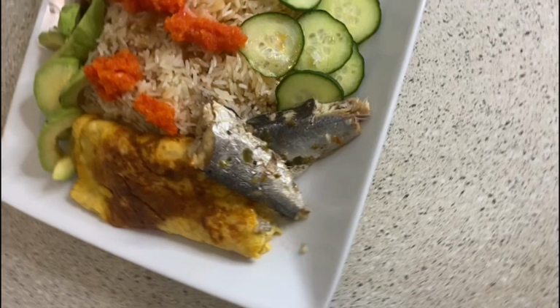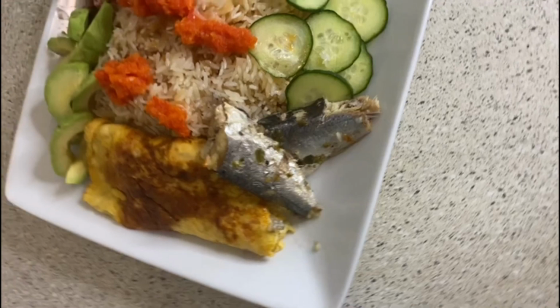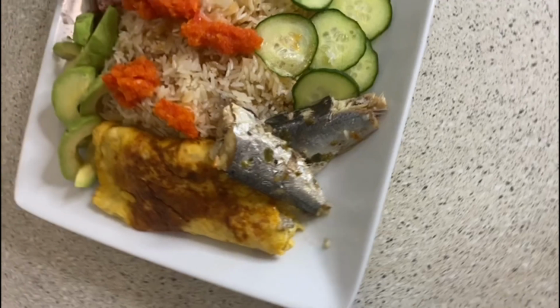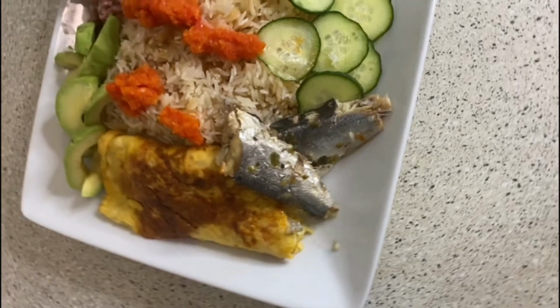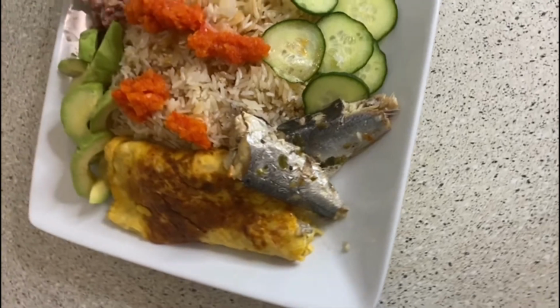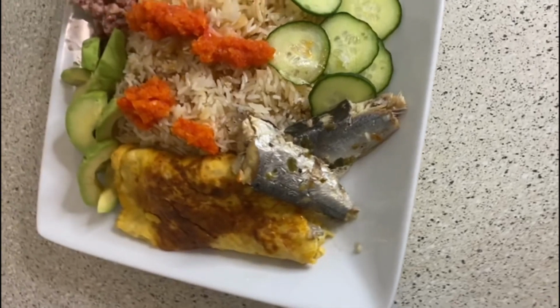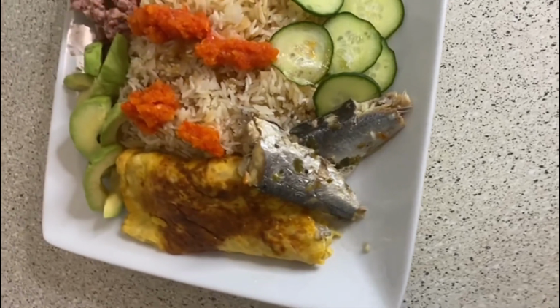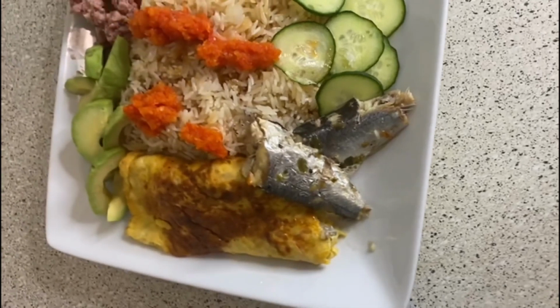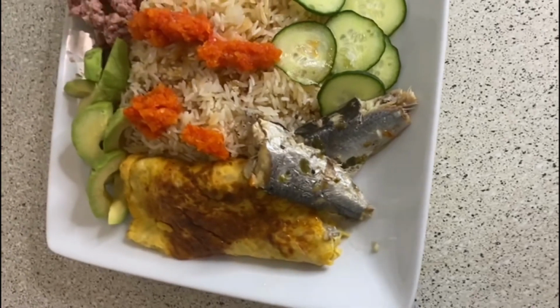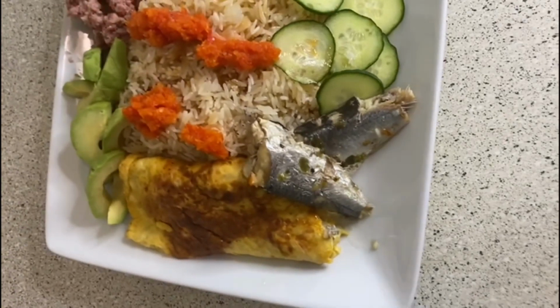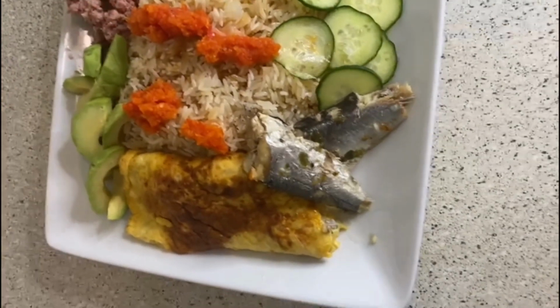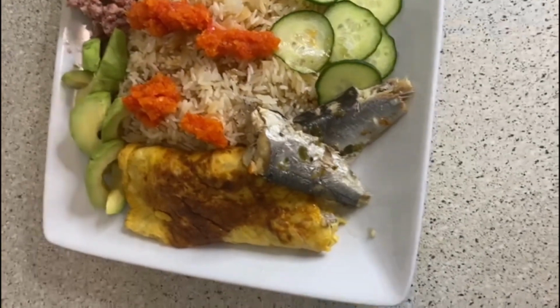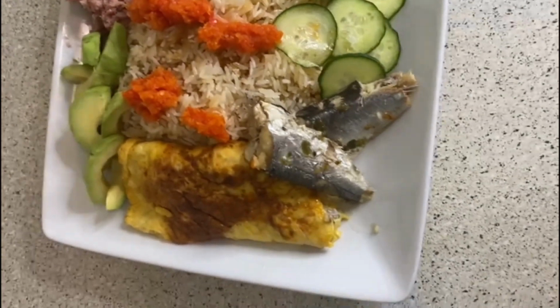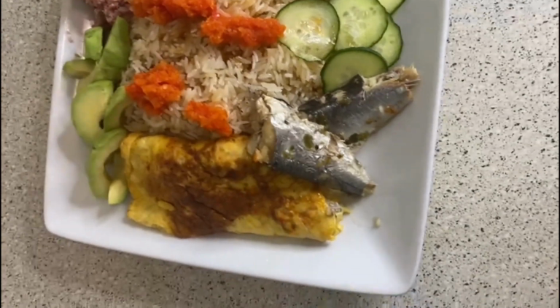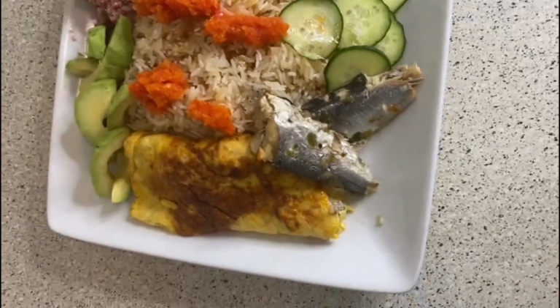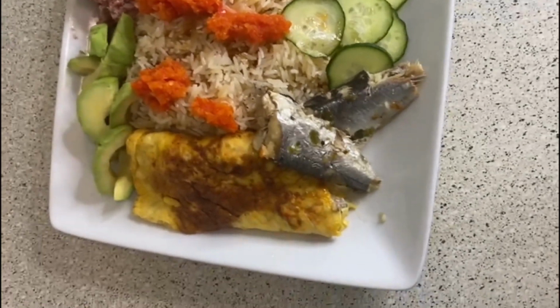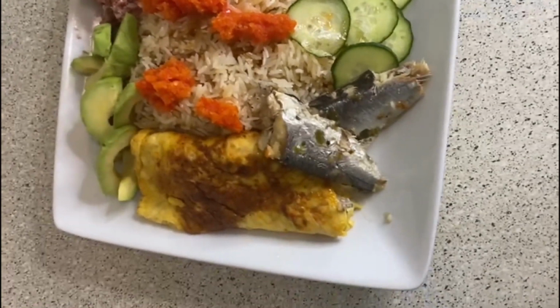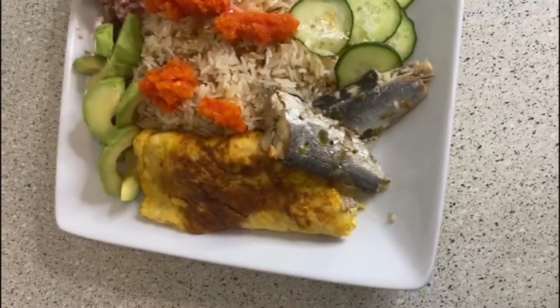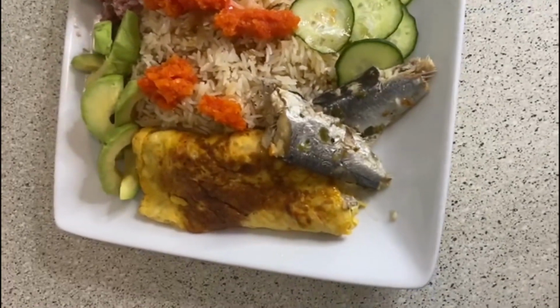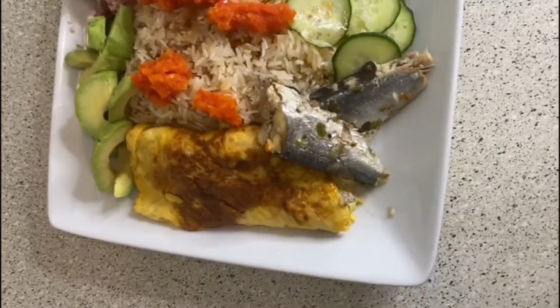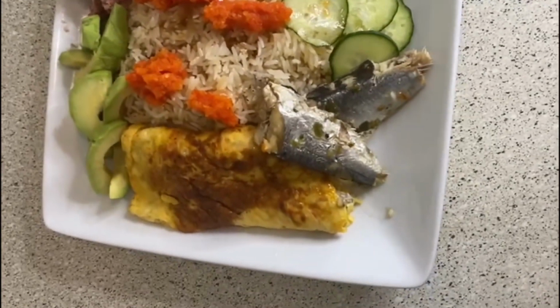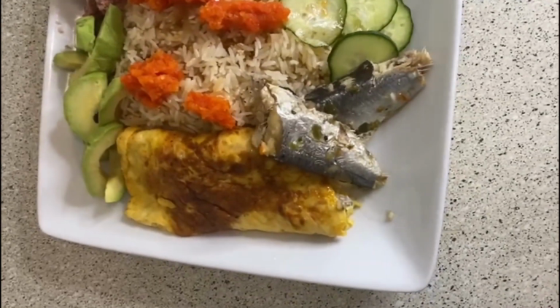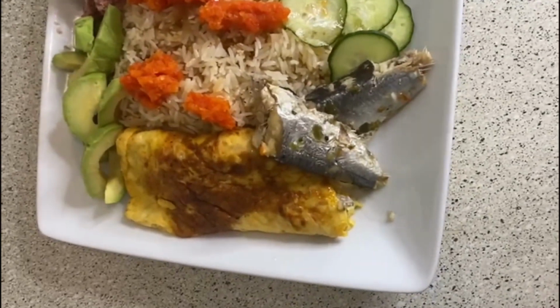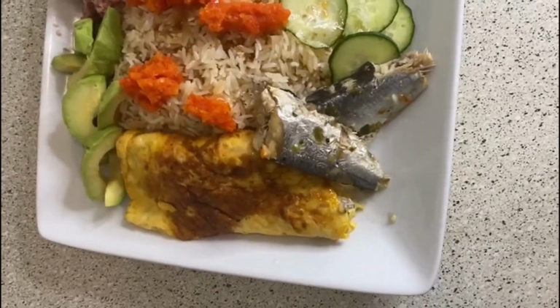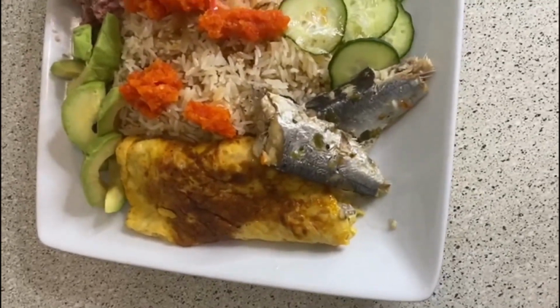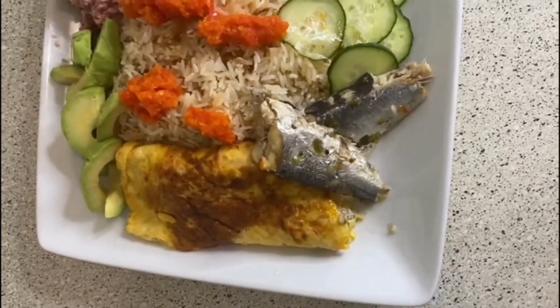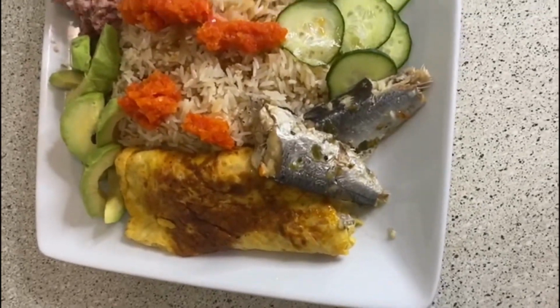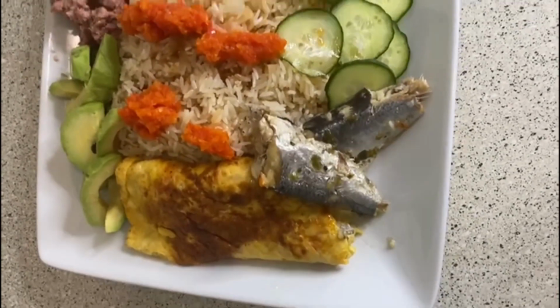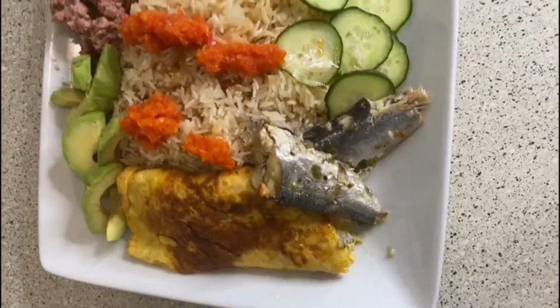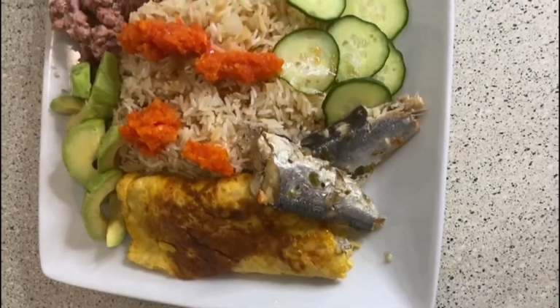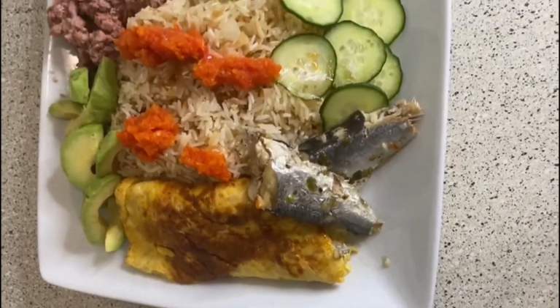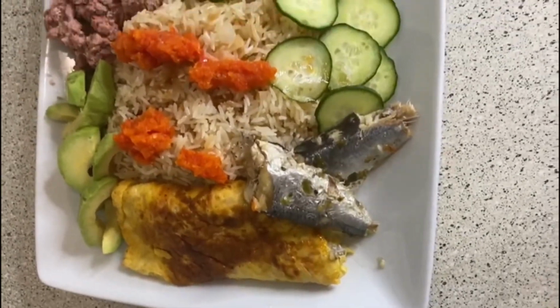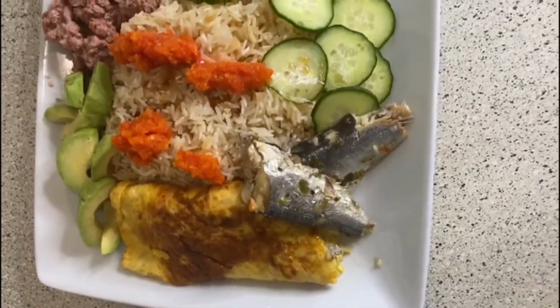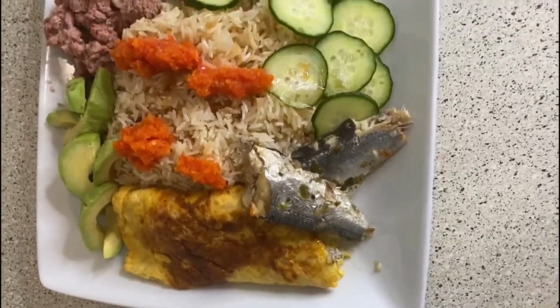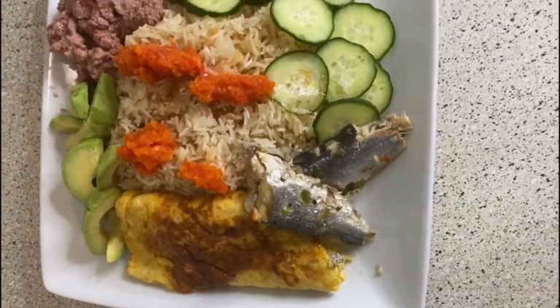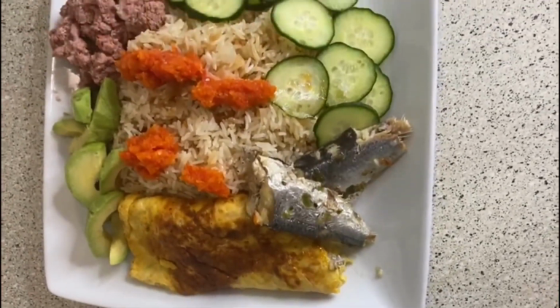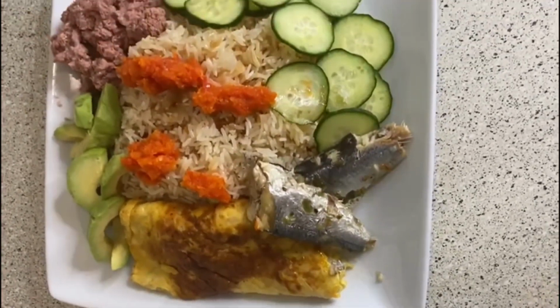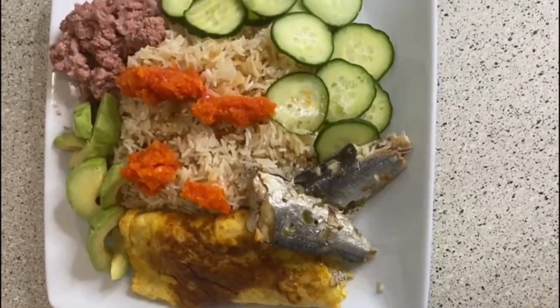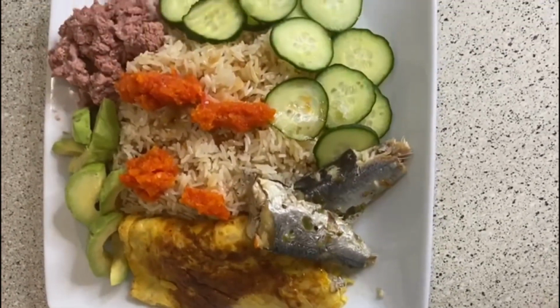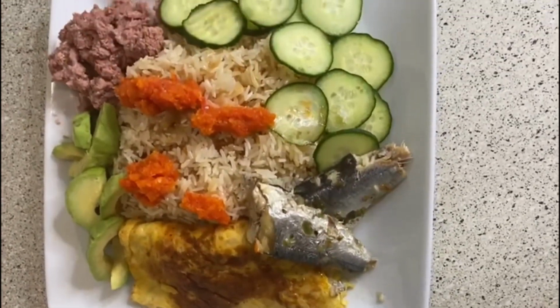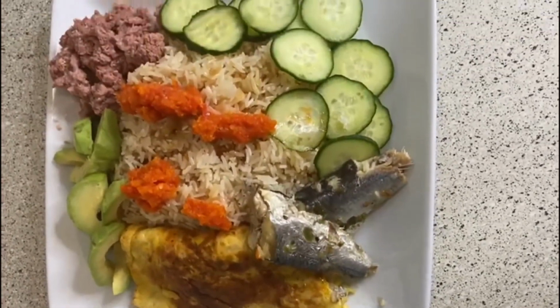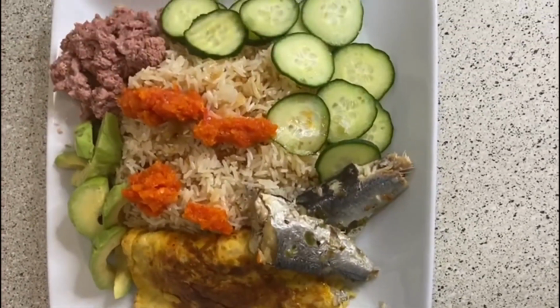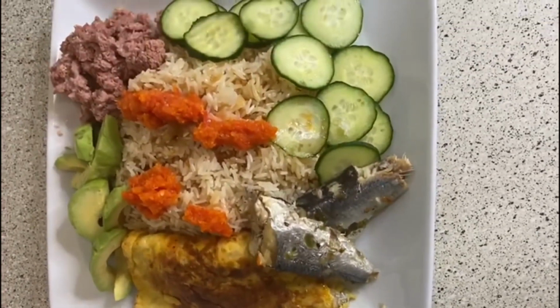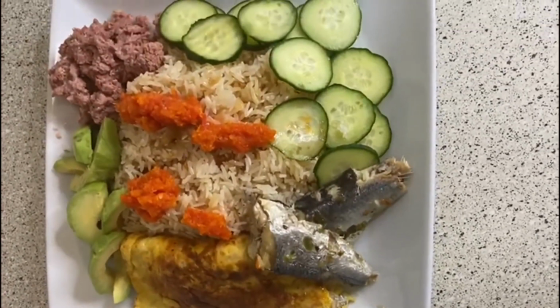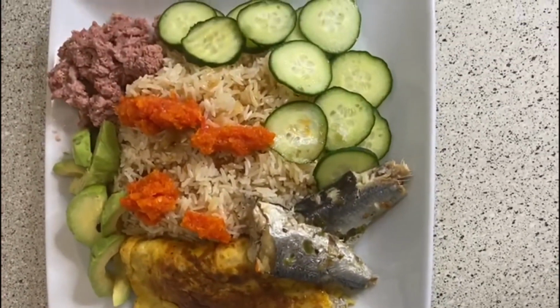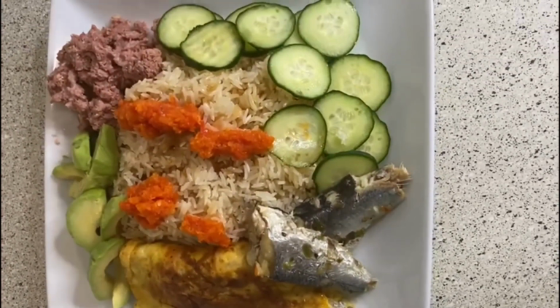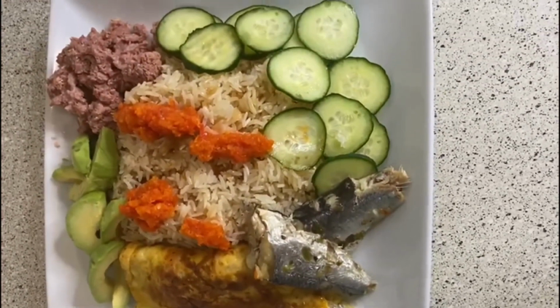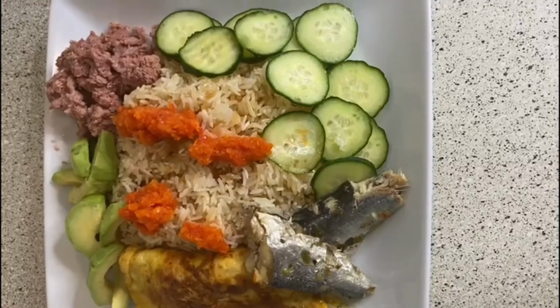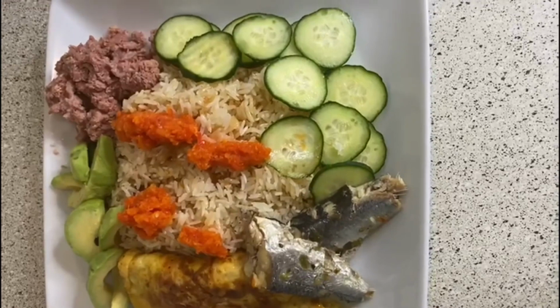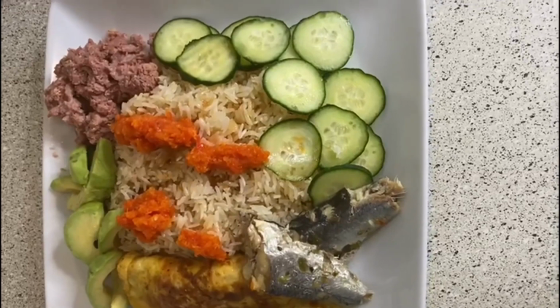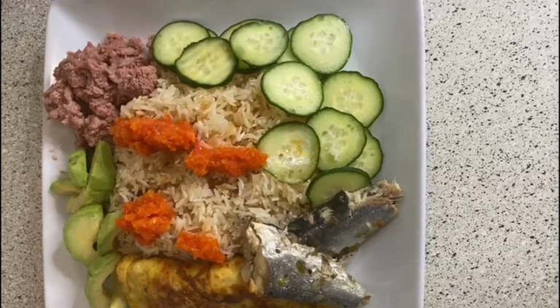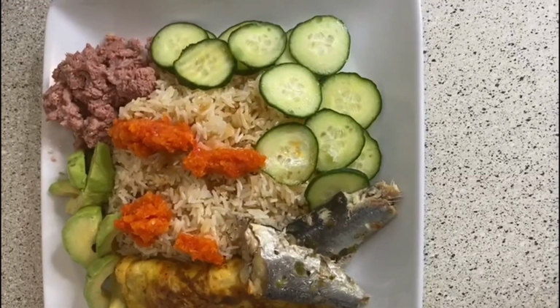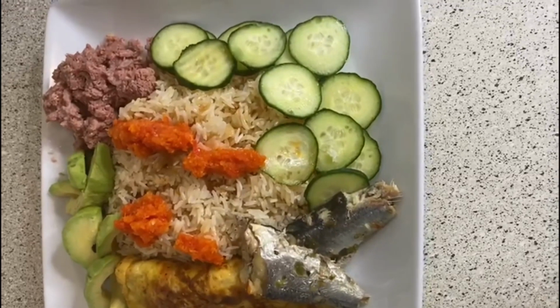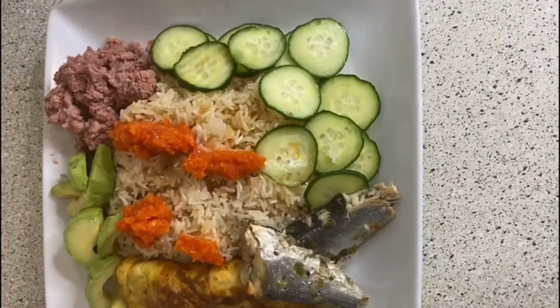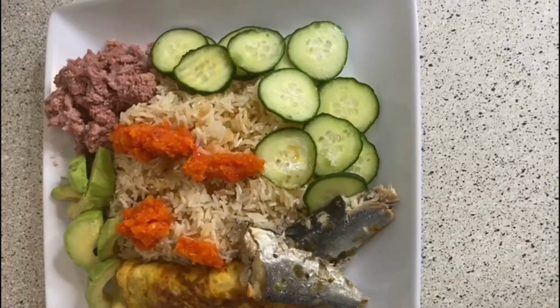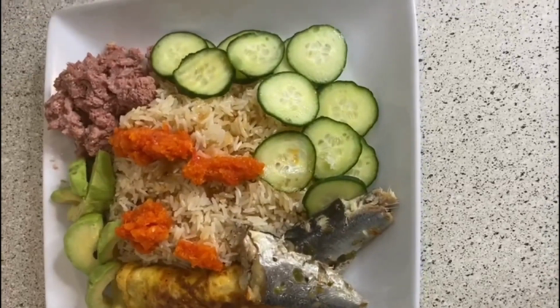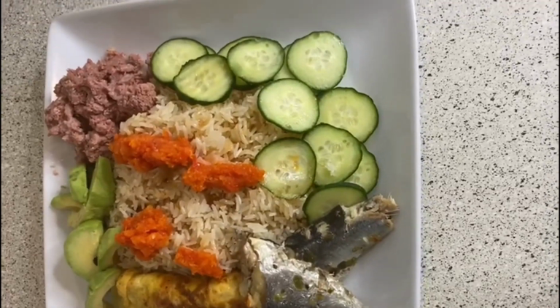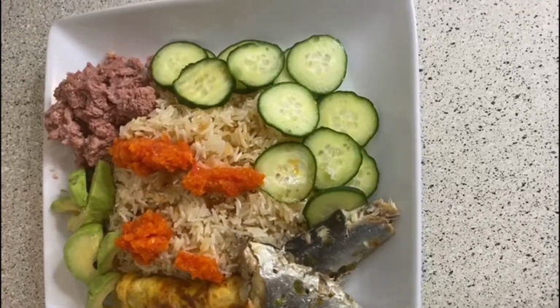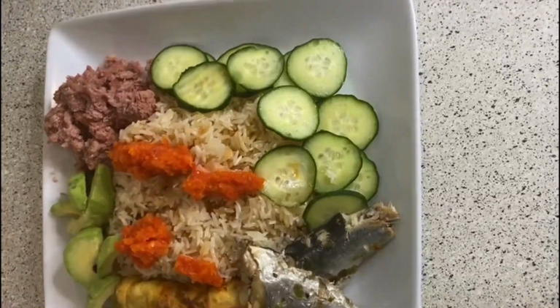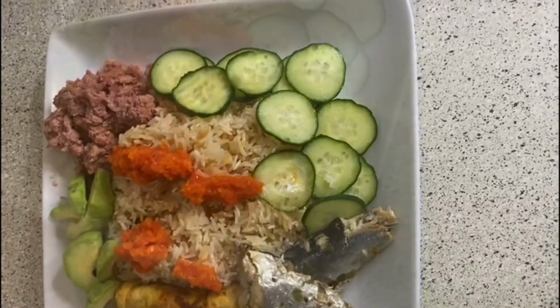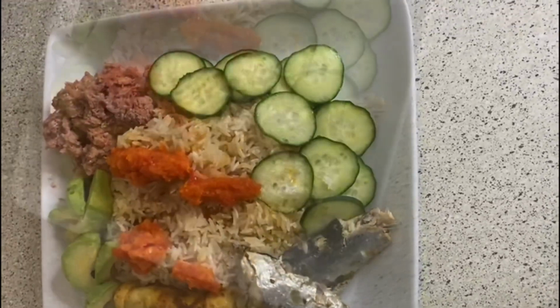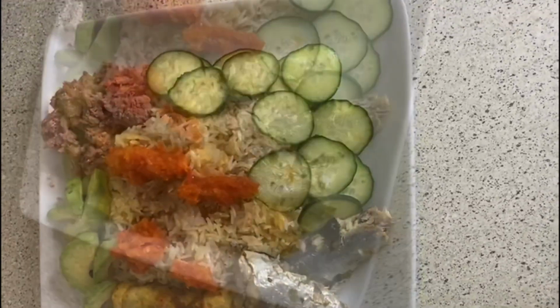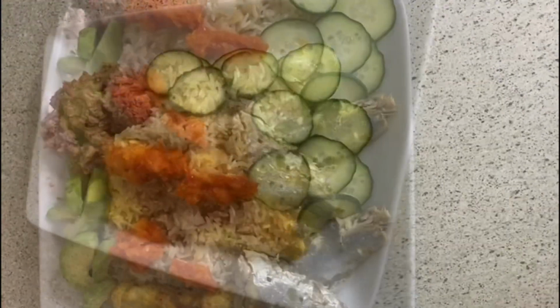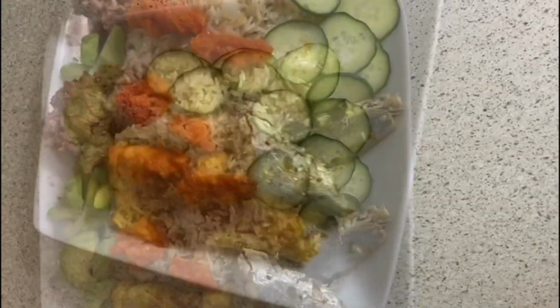Our anguamu, or oil rice, is ready. As you can see, it looks so presentable and so yummy.